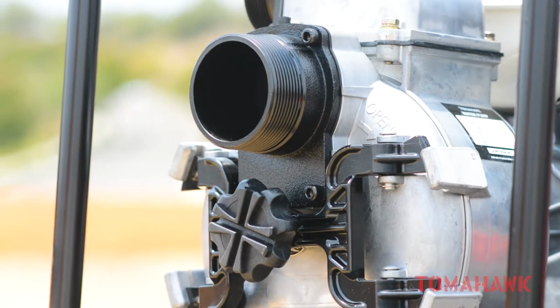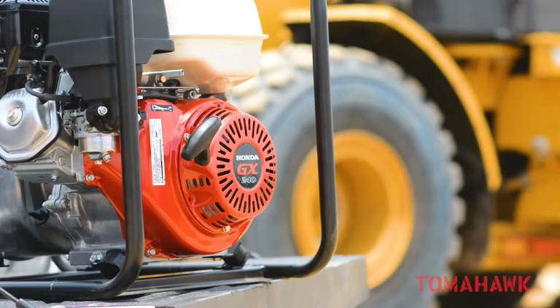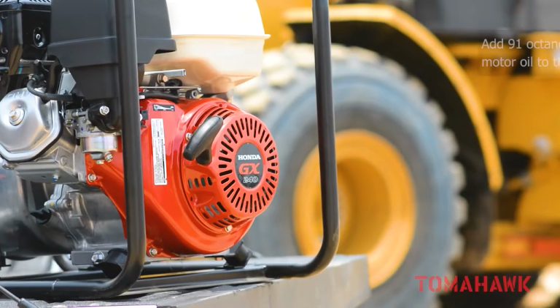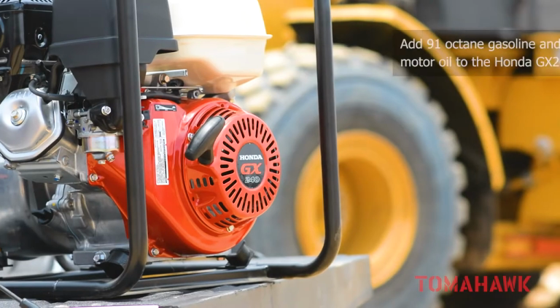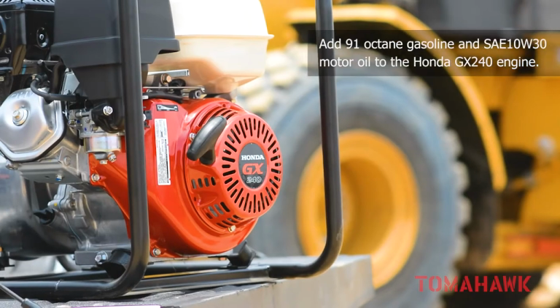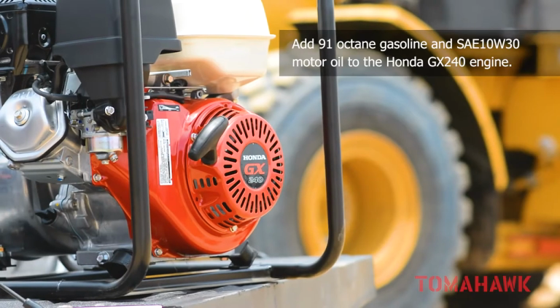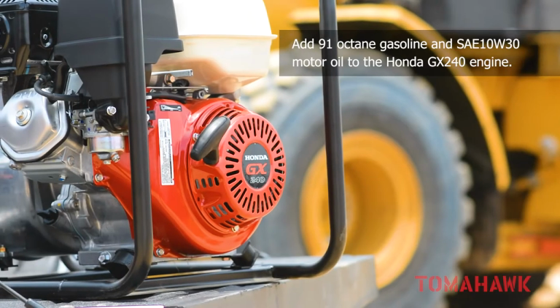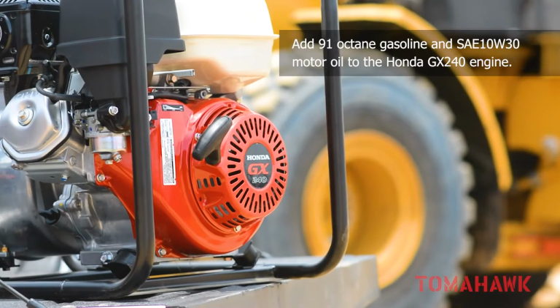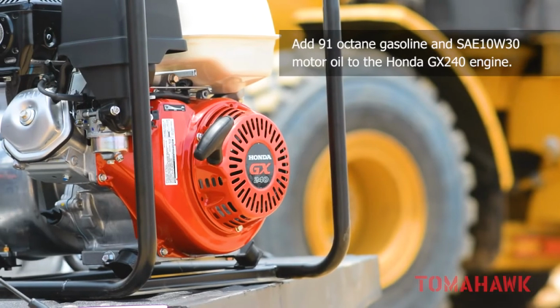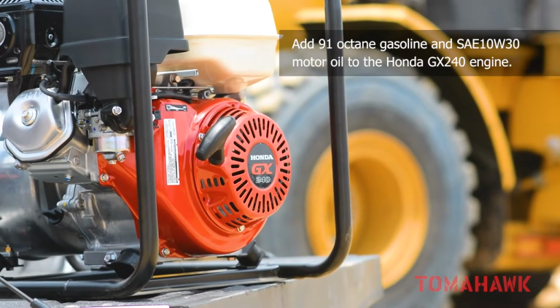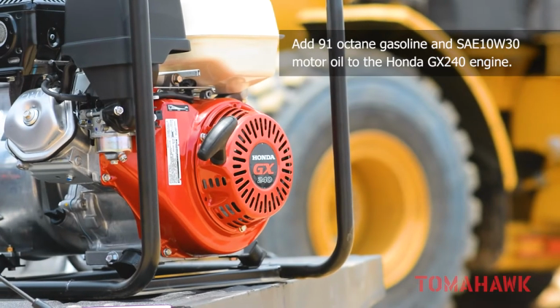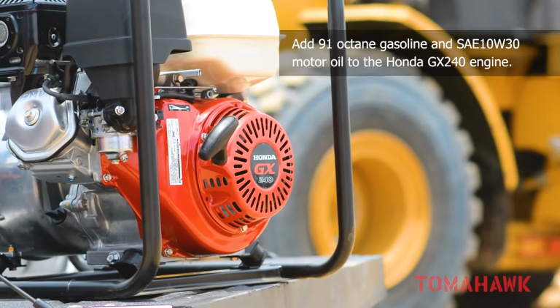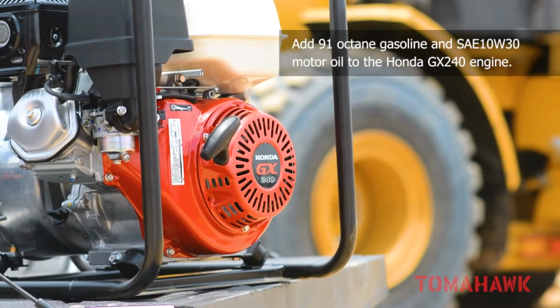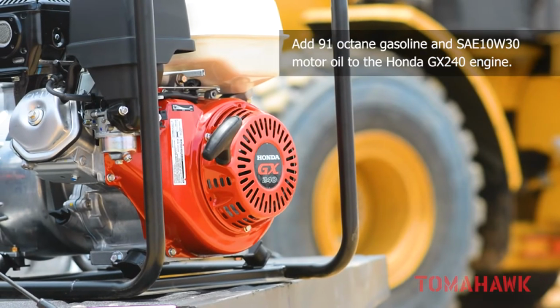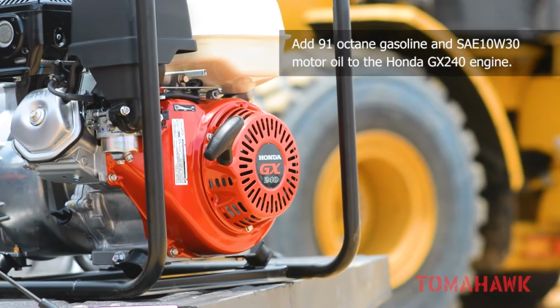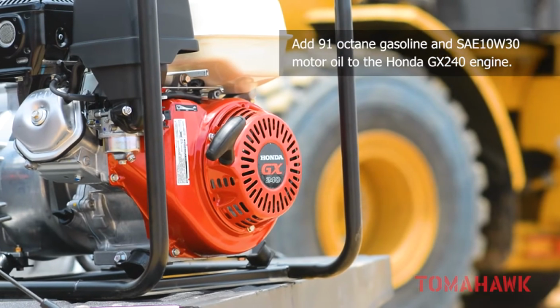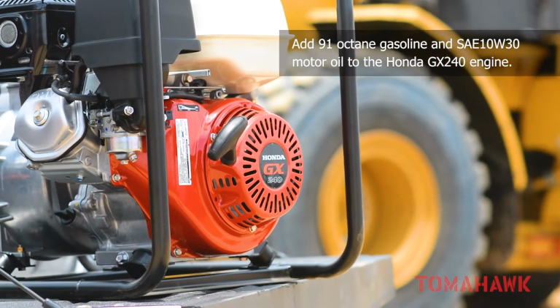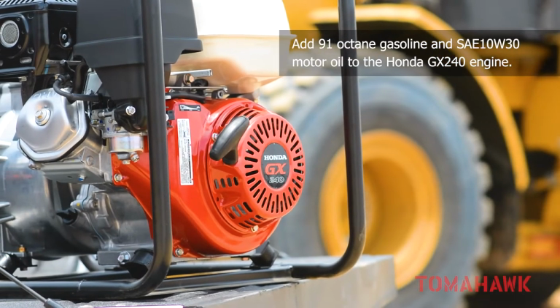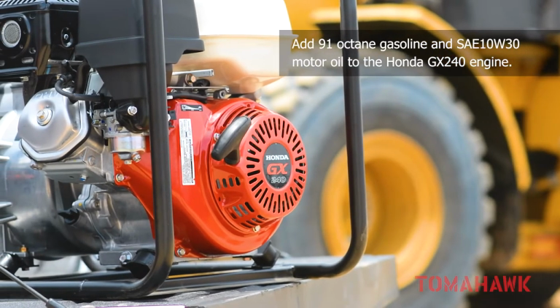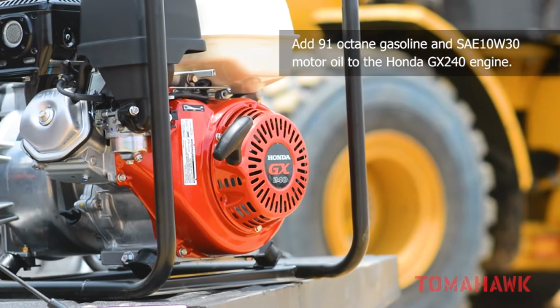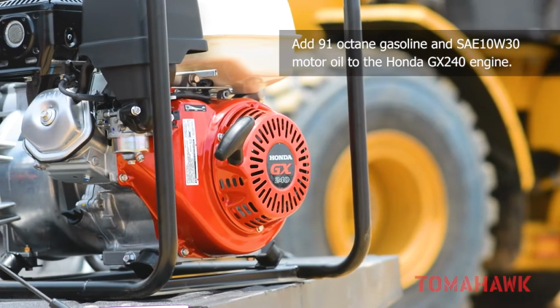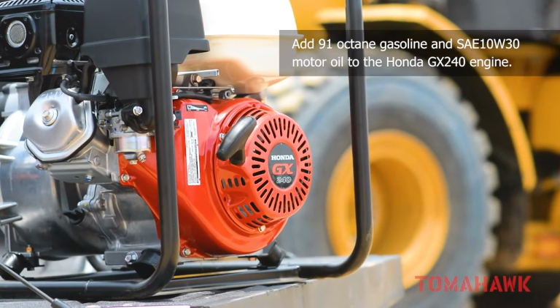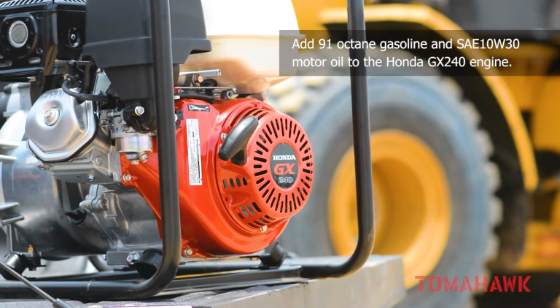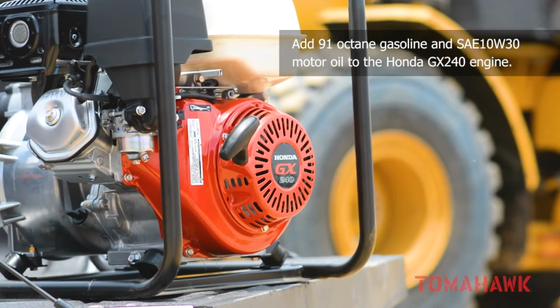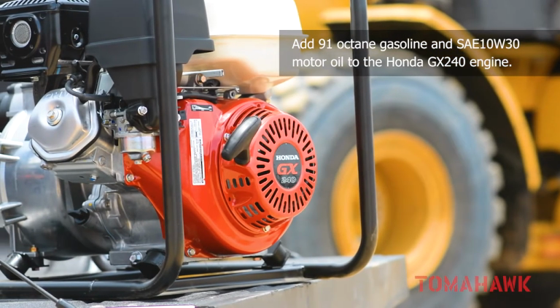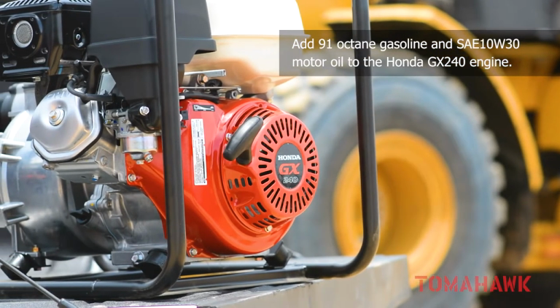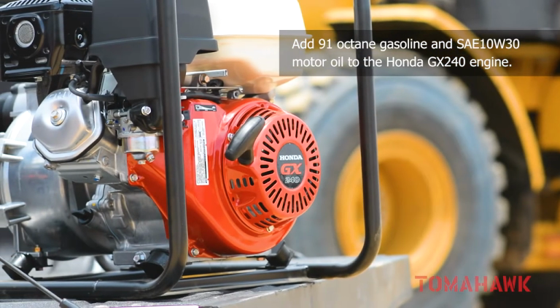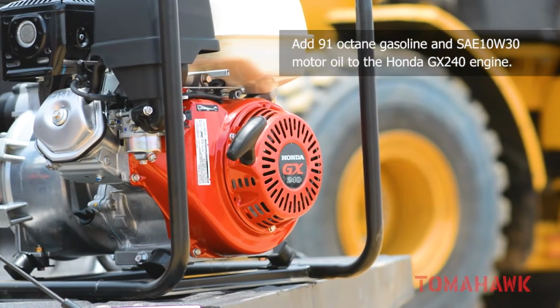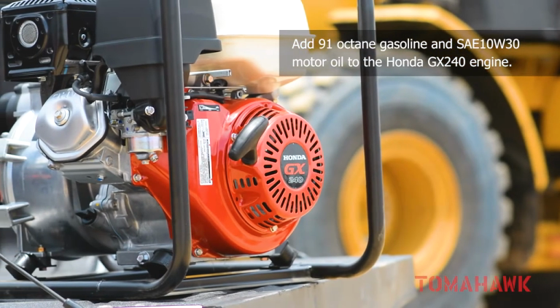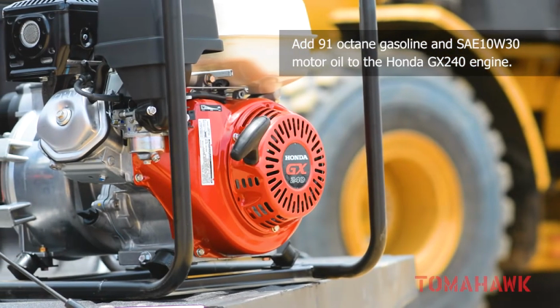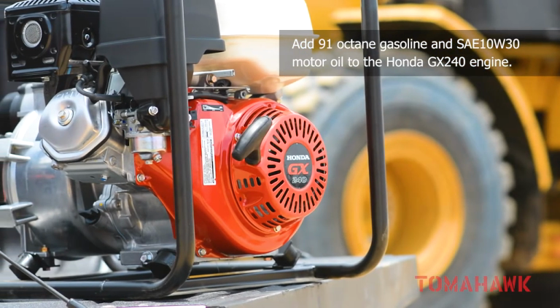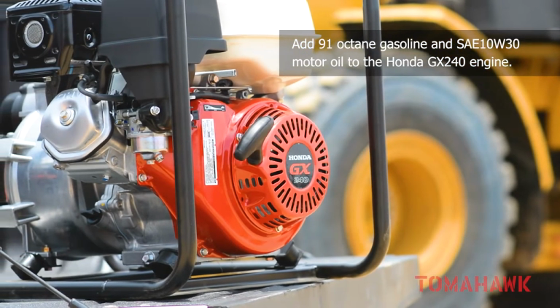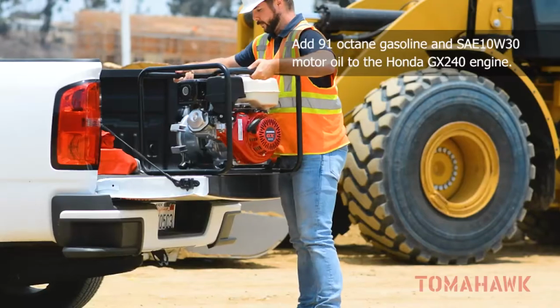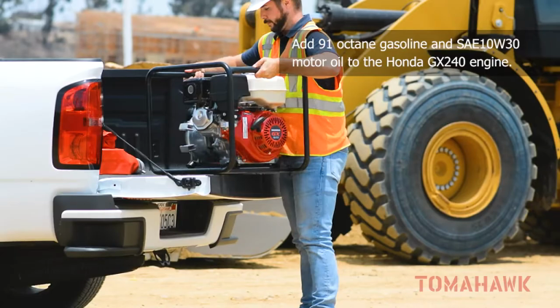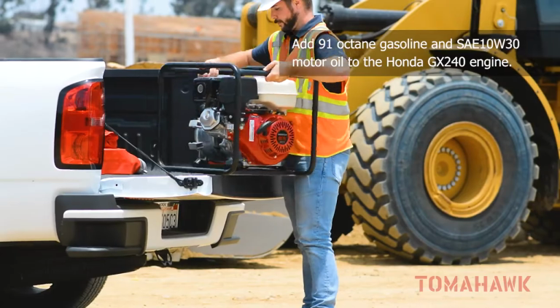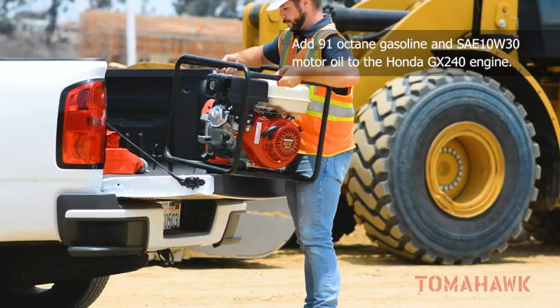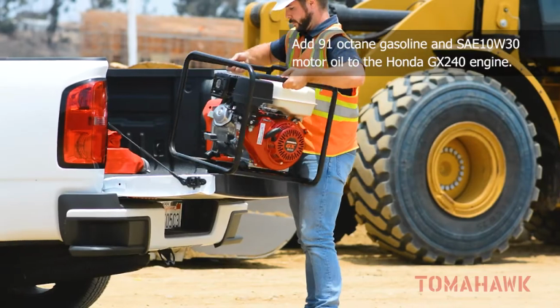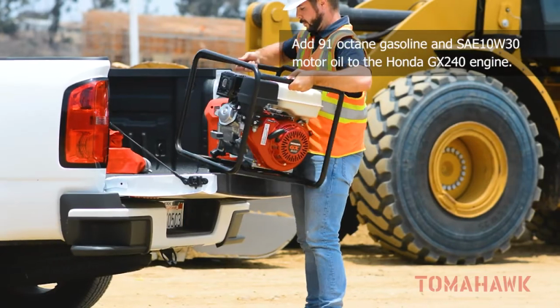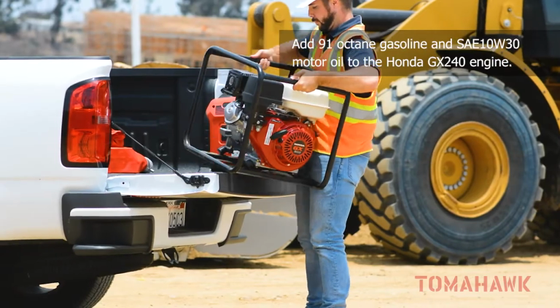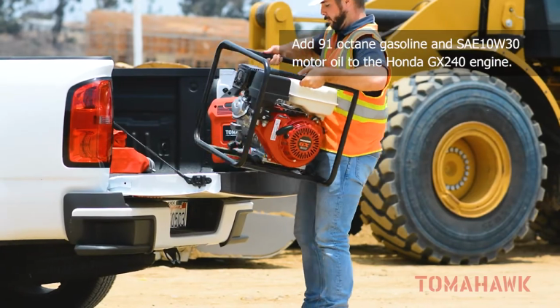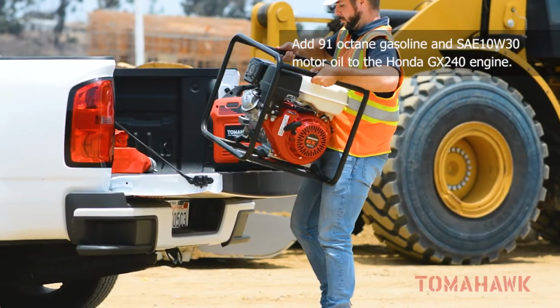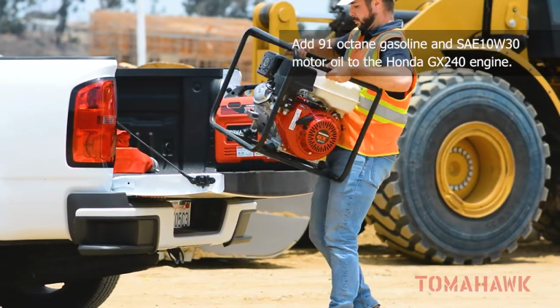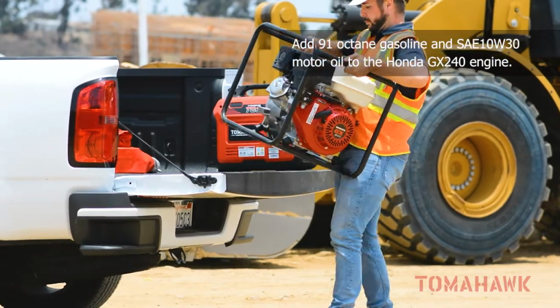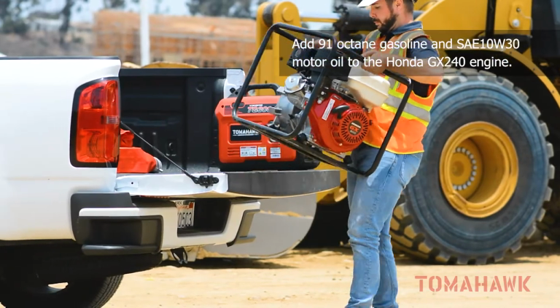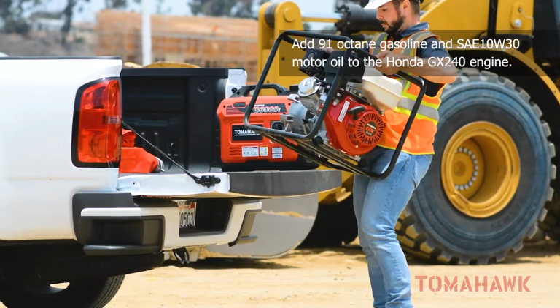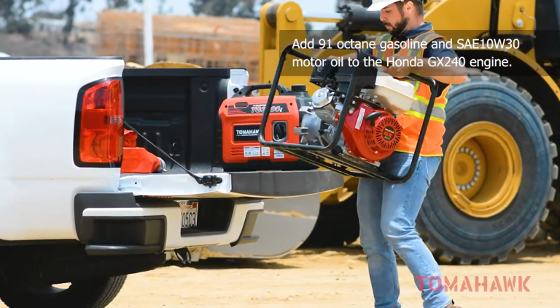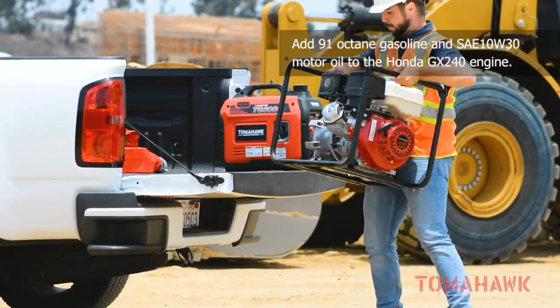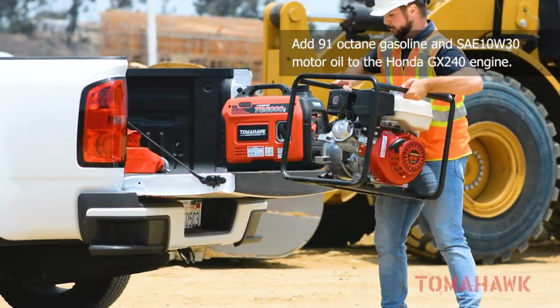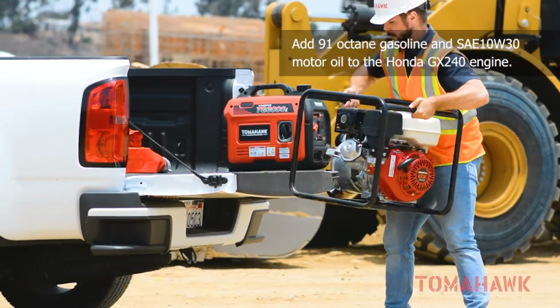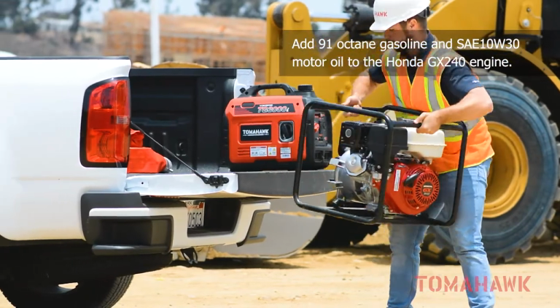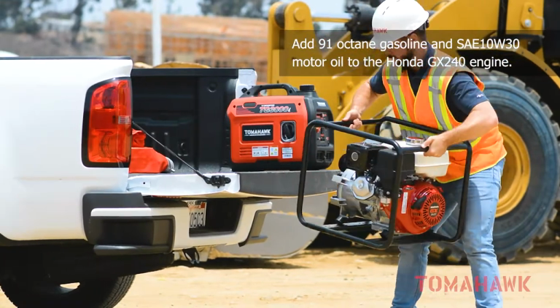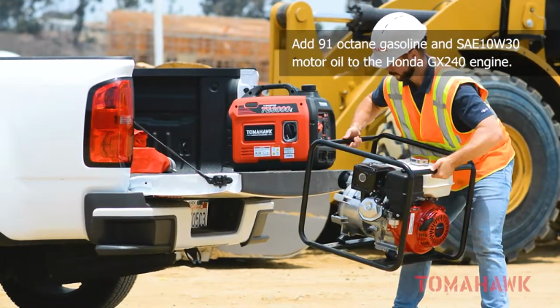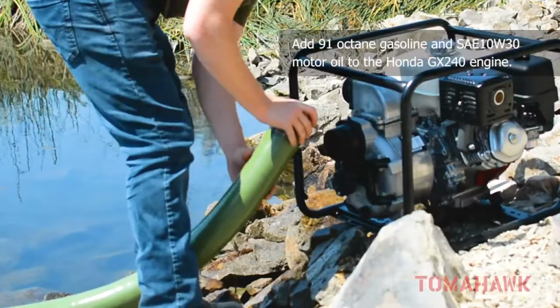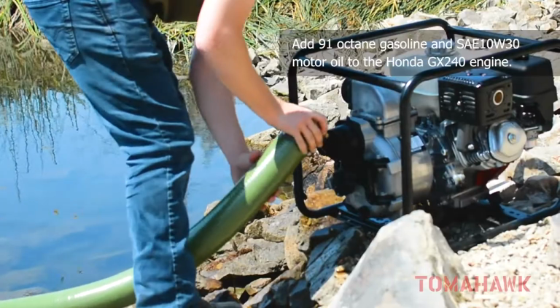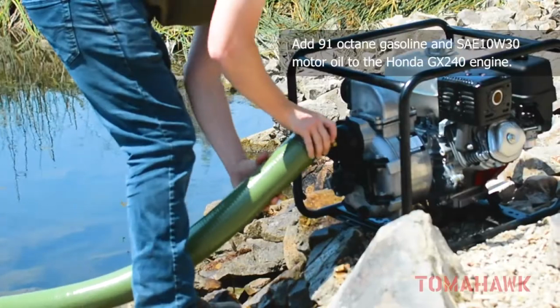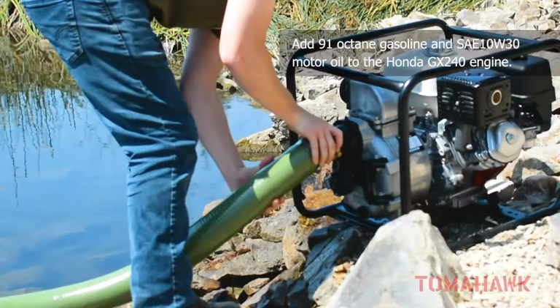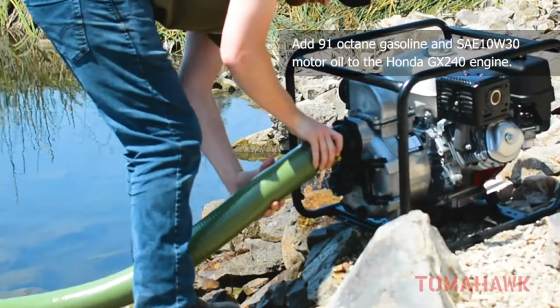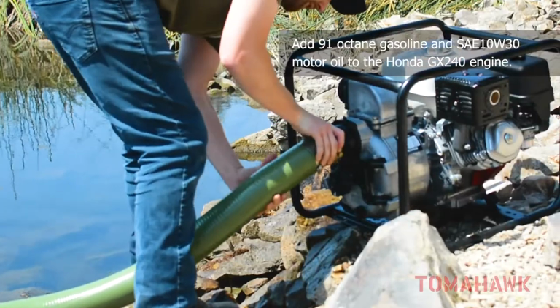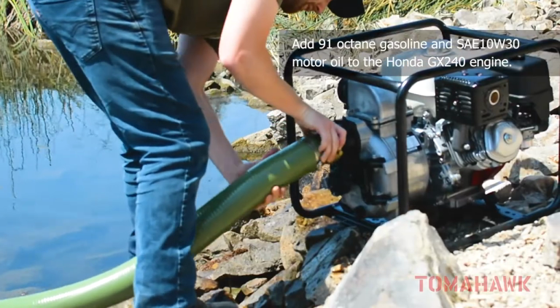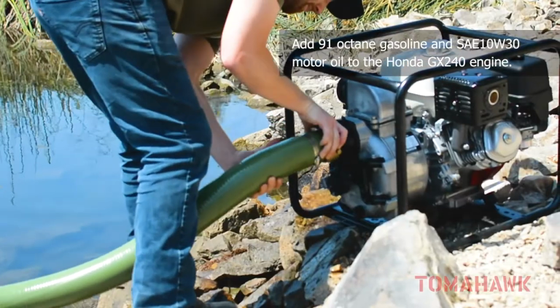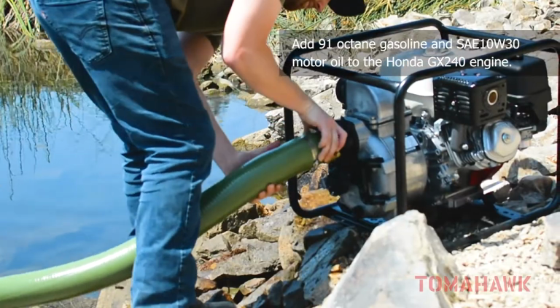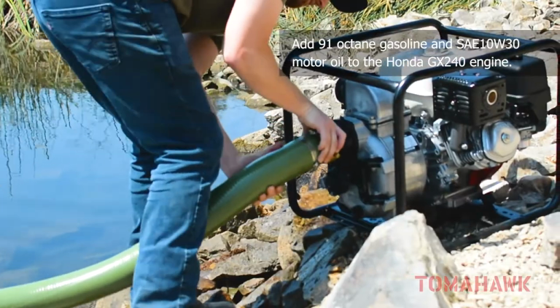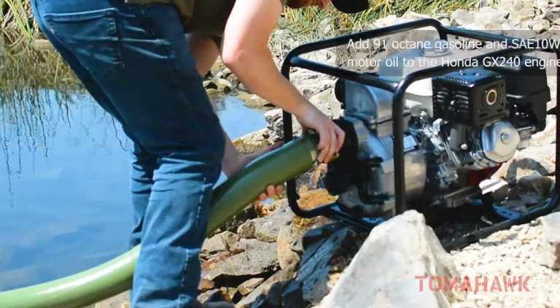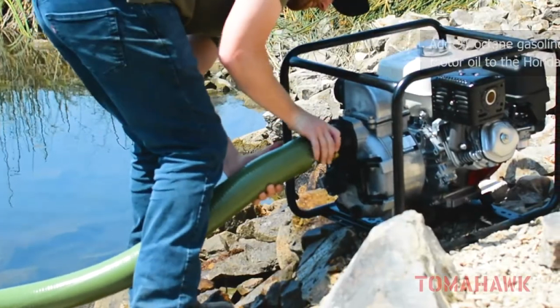First, make sure the Honda GX240 engine has been filled with 91 octane gasoline and SAE 10W30 four-stroke motor oil.